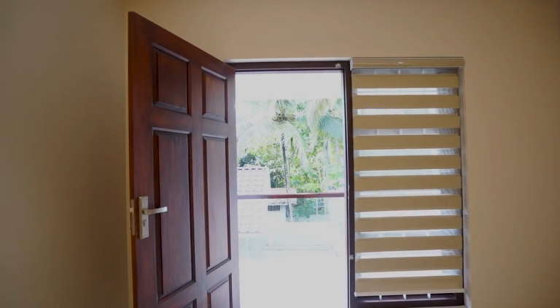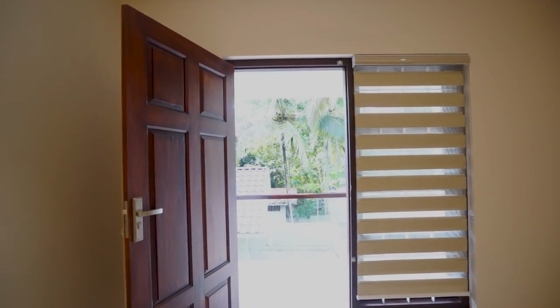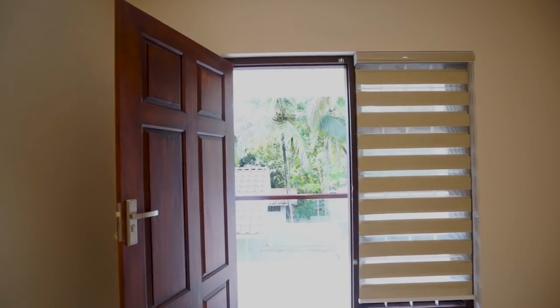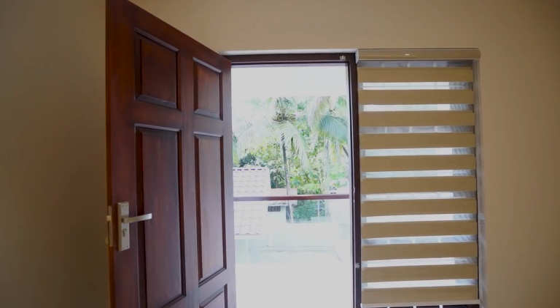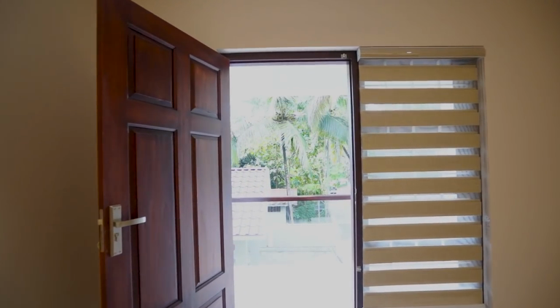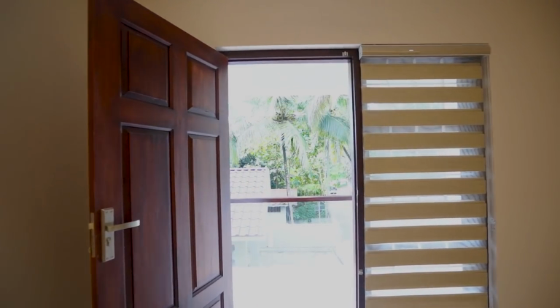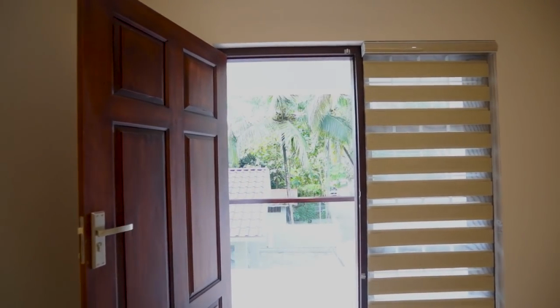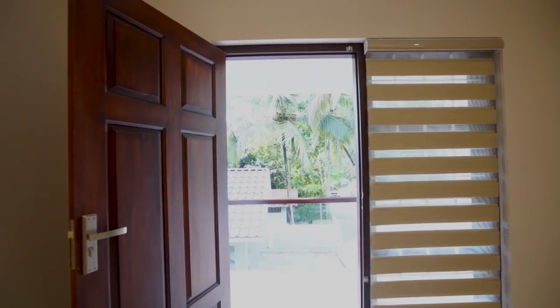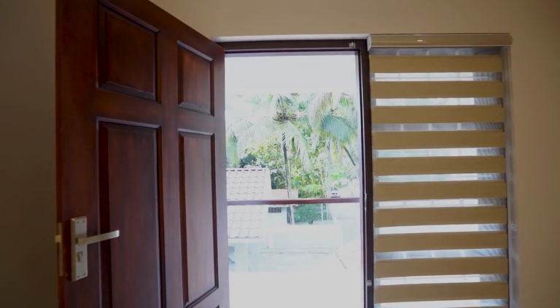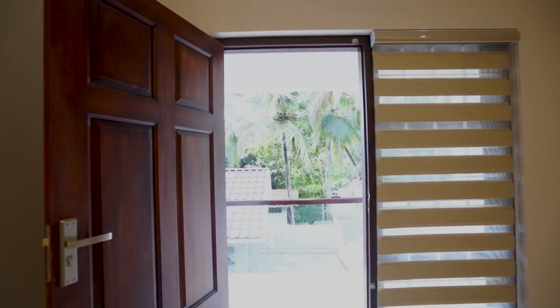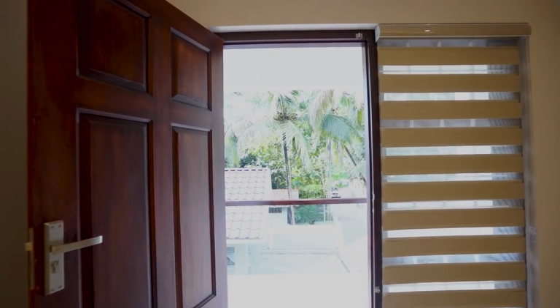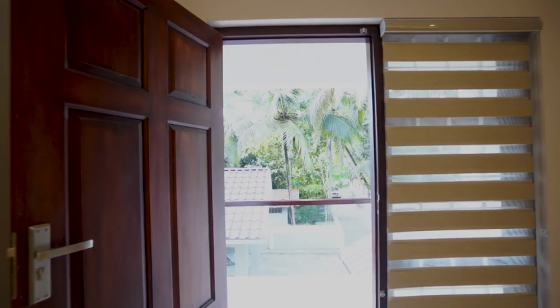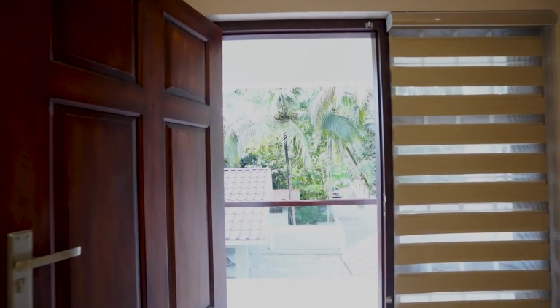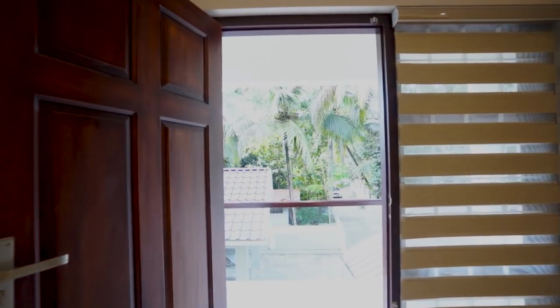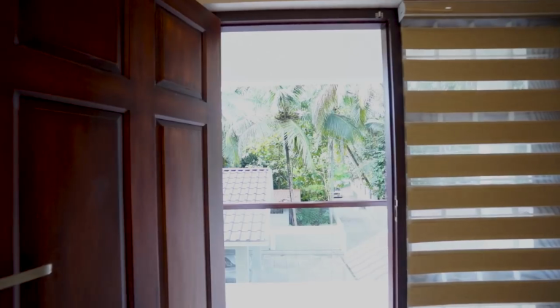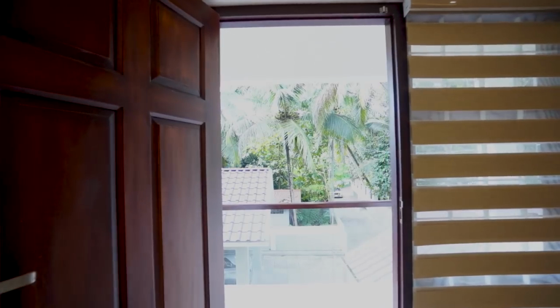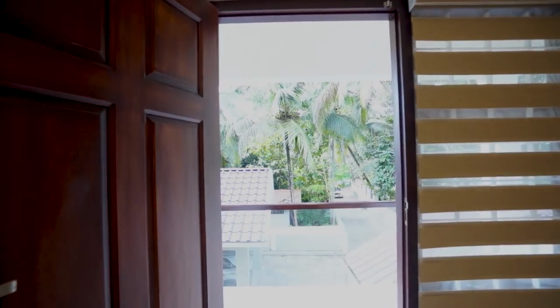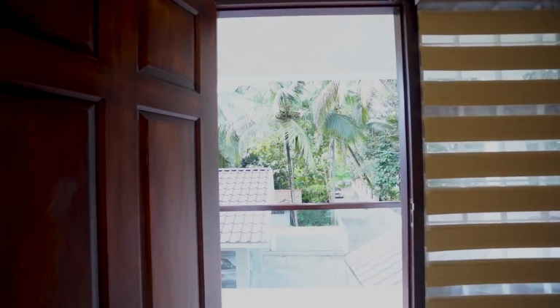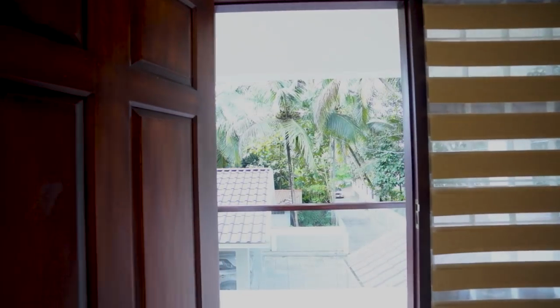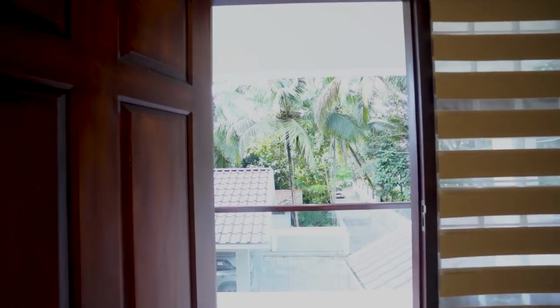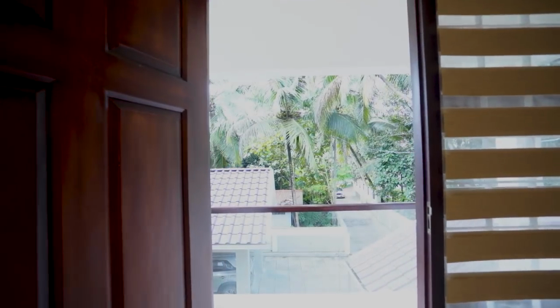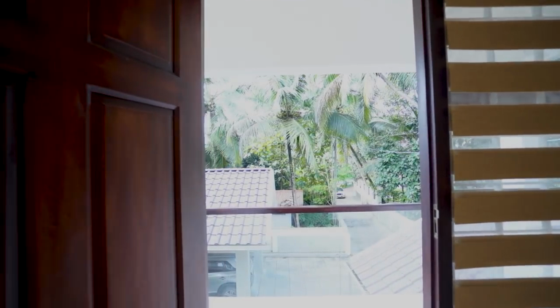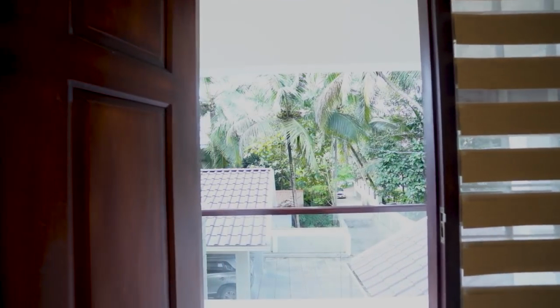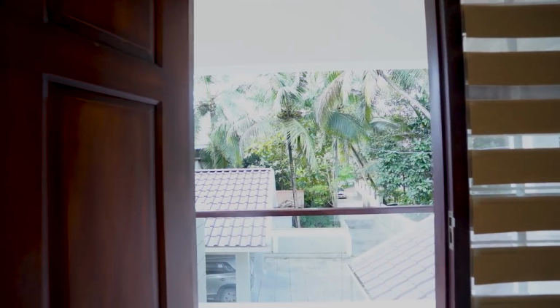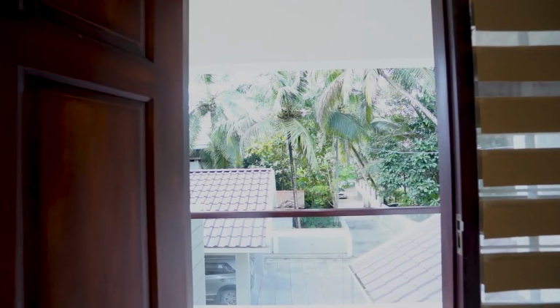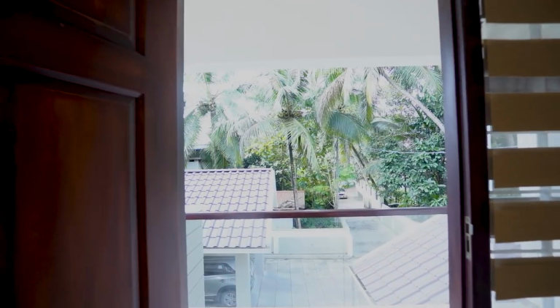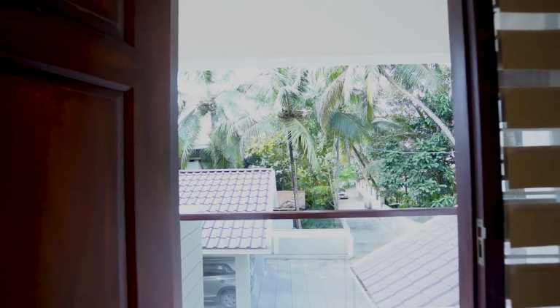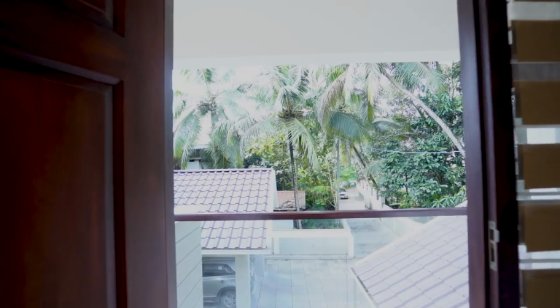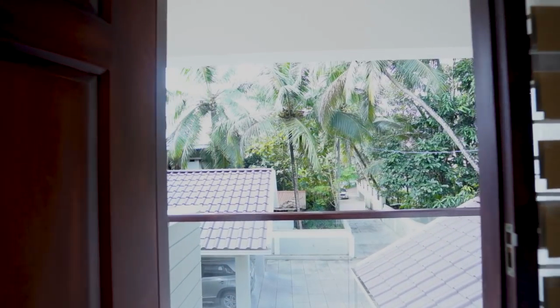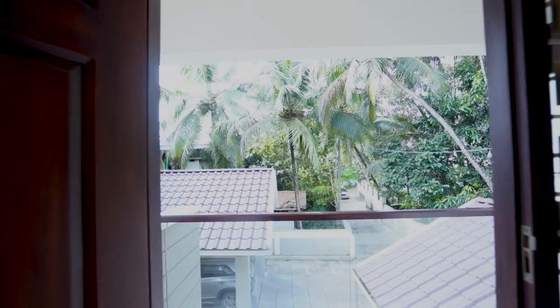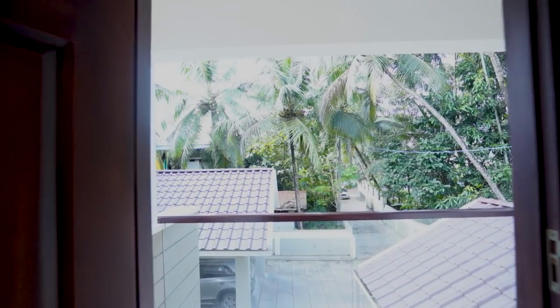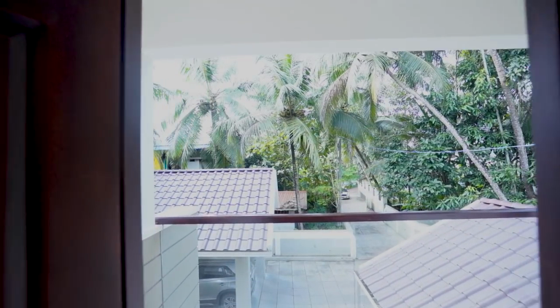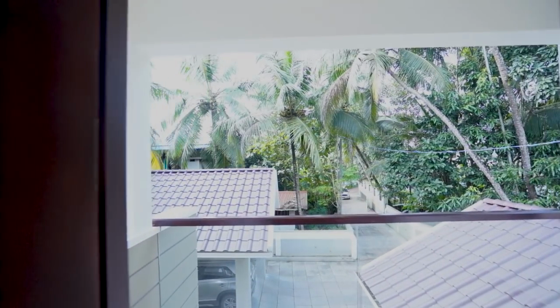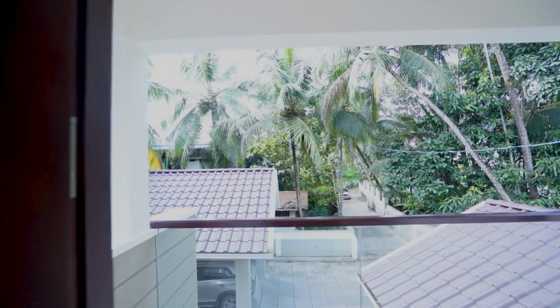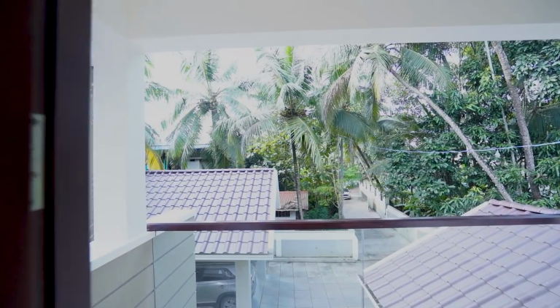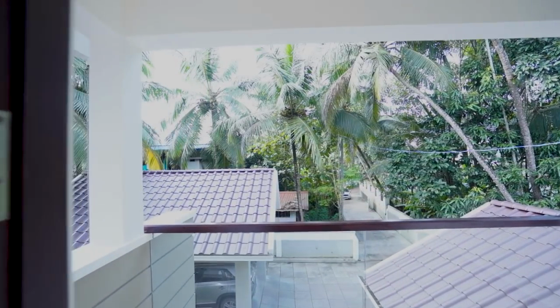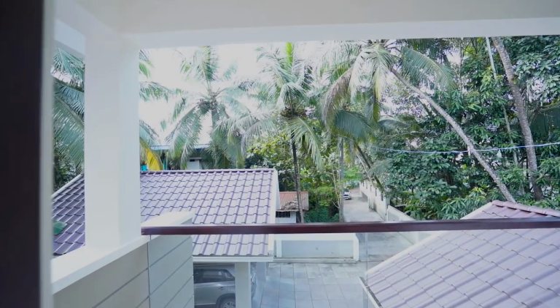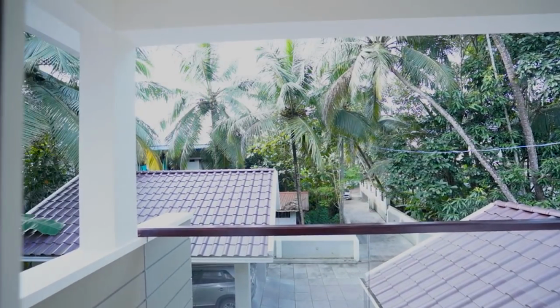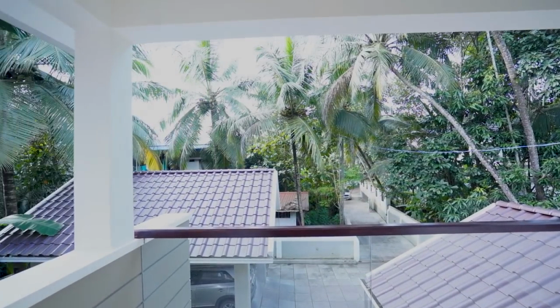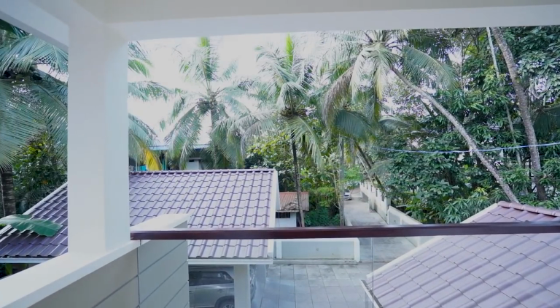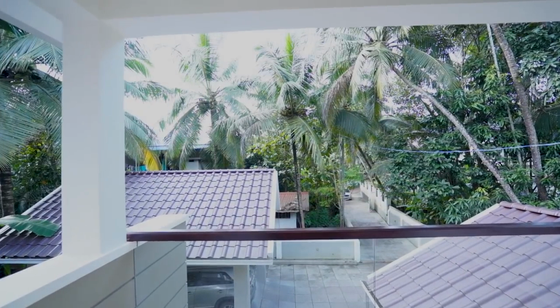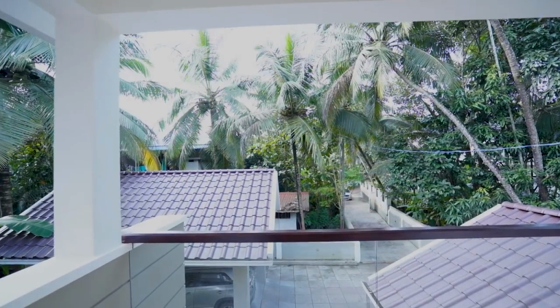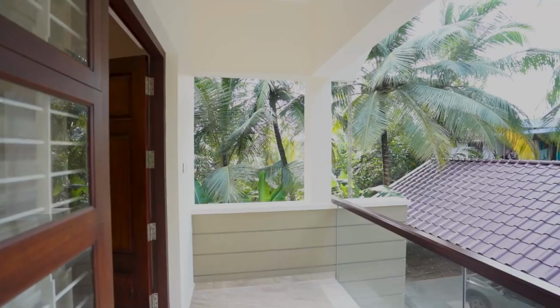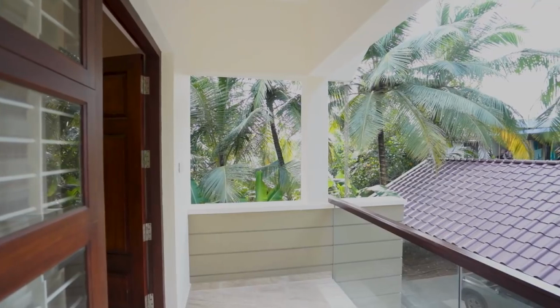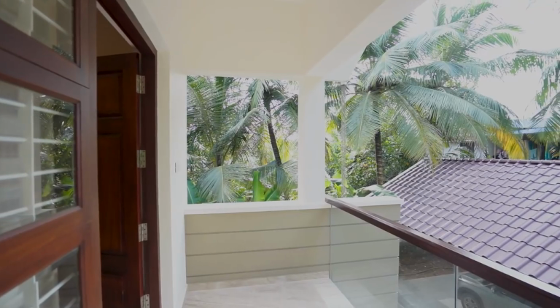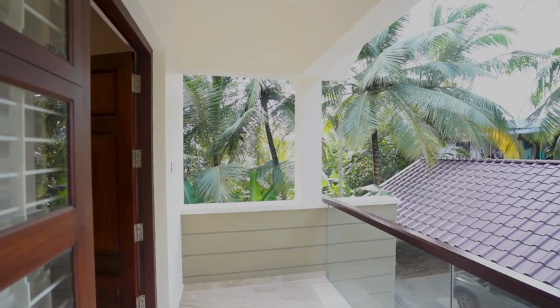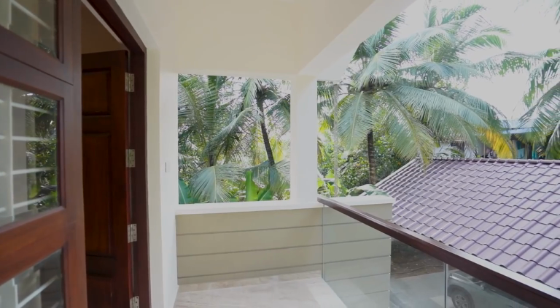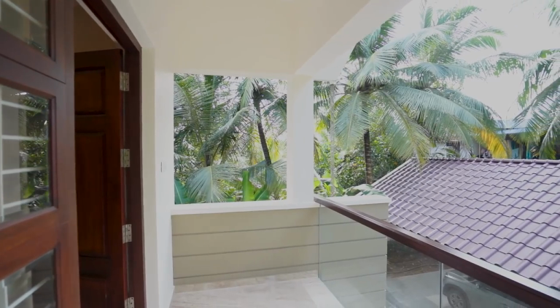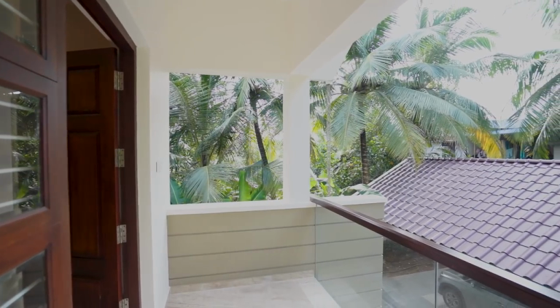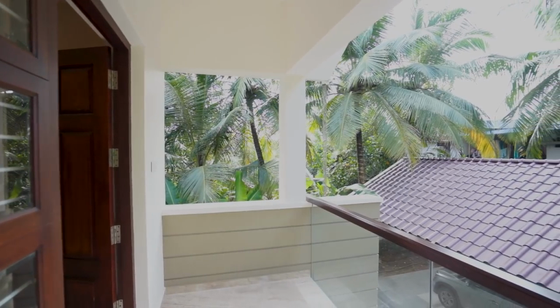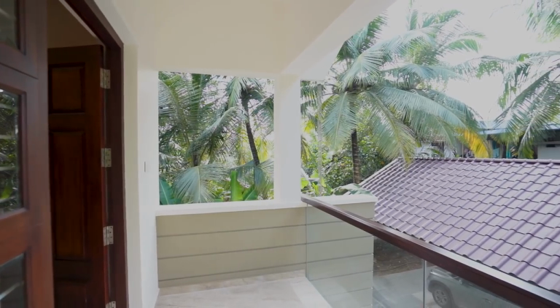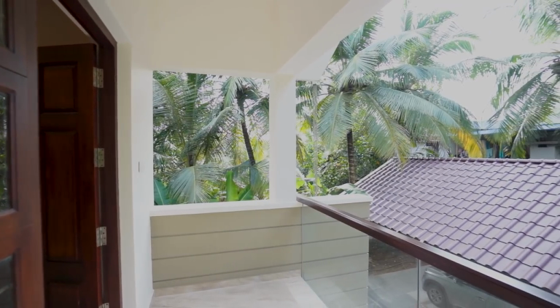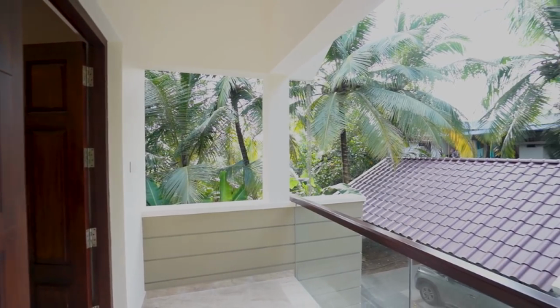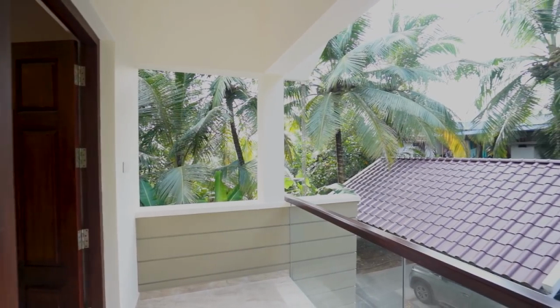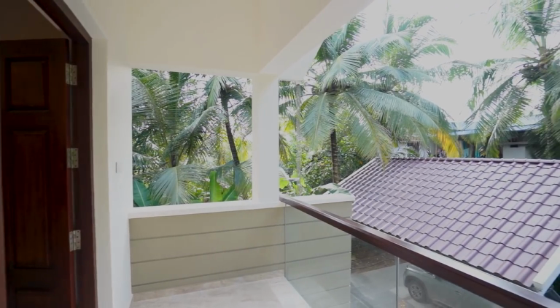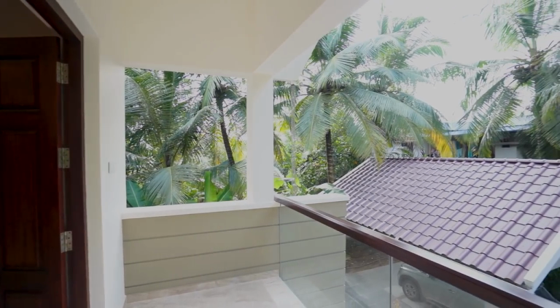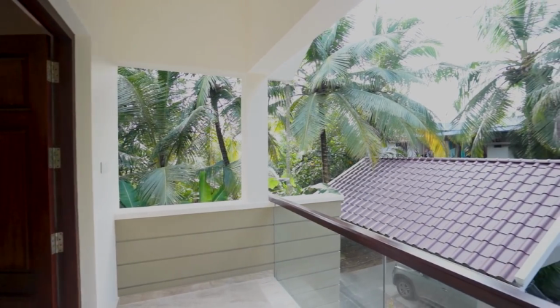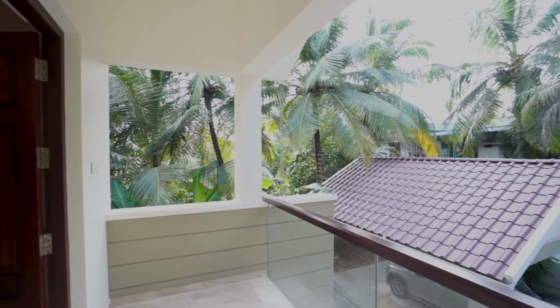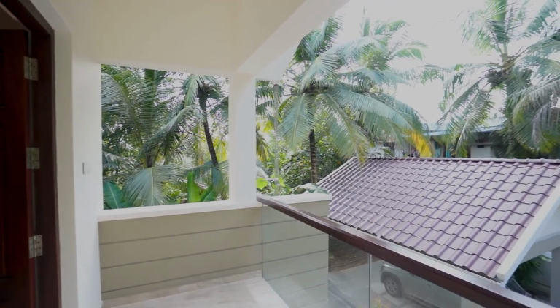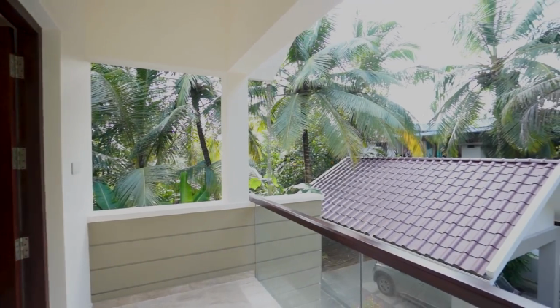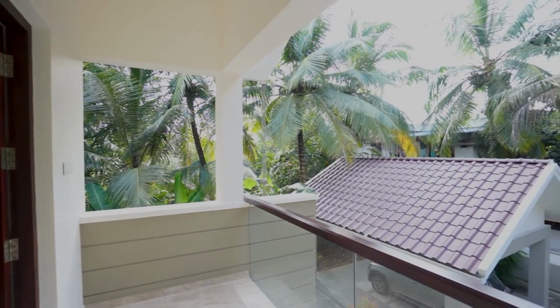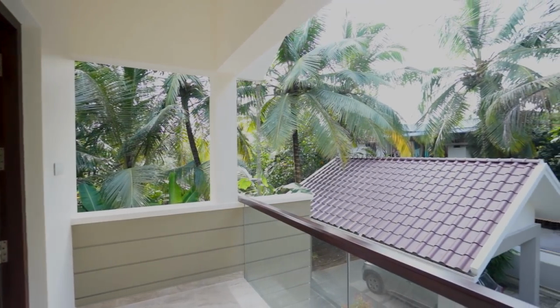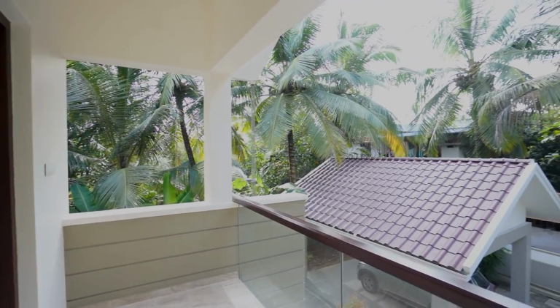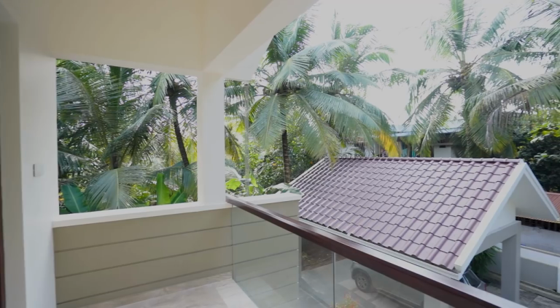The balcony is supported with two pillars with a glass and wooden frame boundary. Seating places are arranged at two sides.